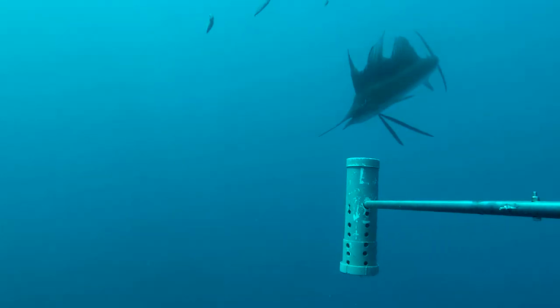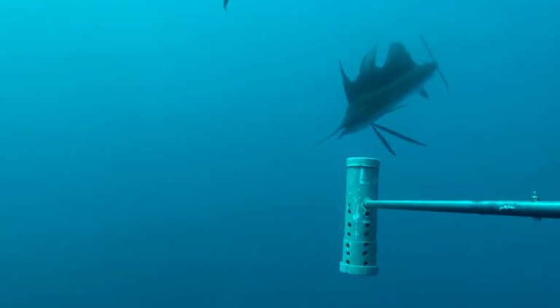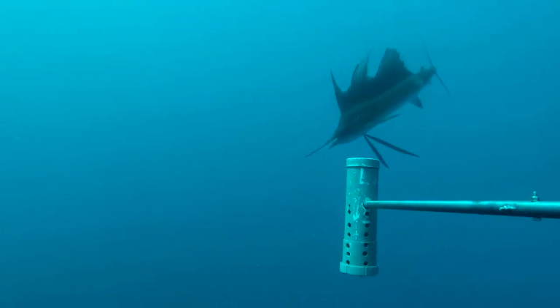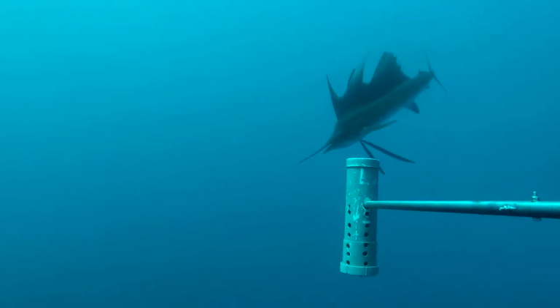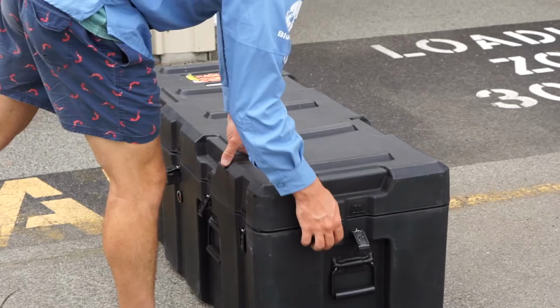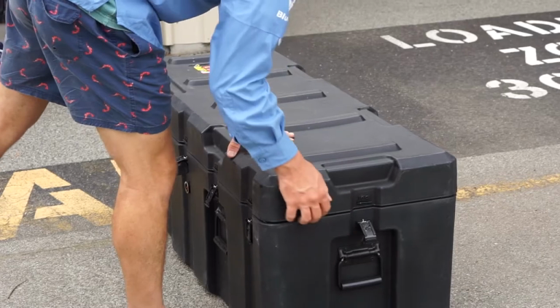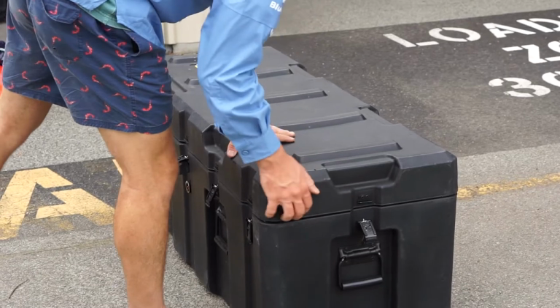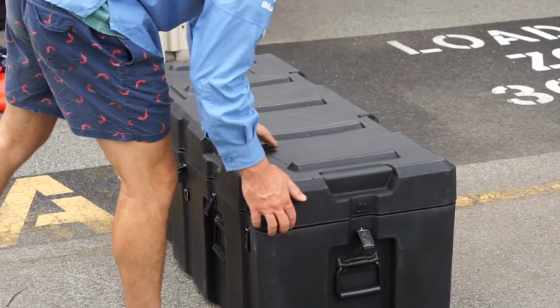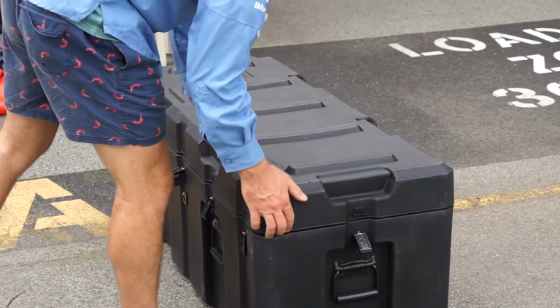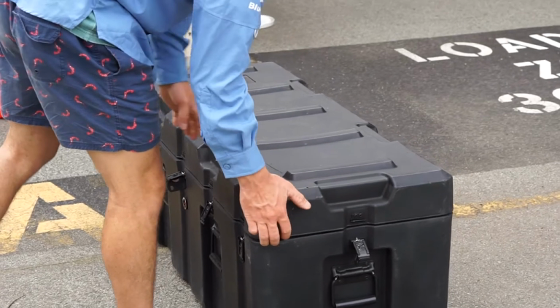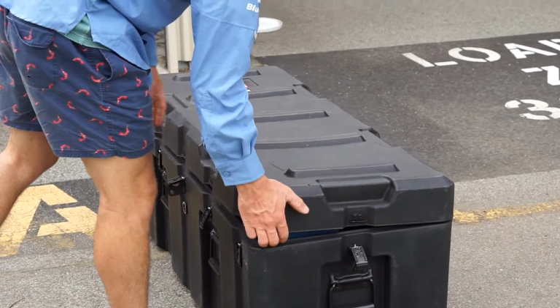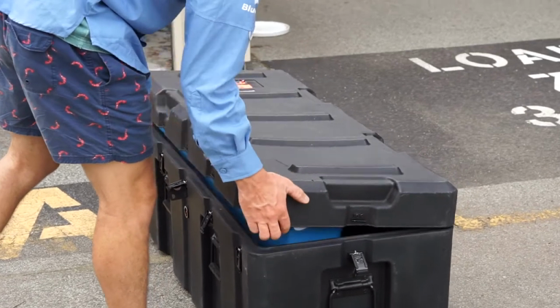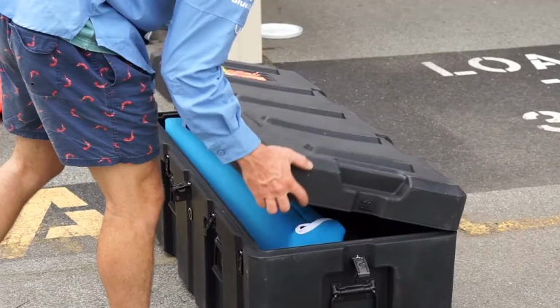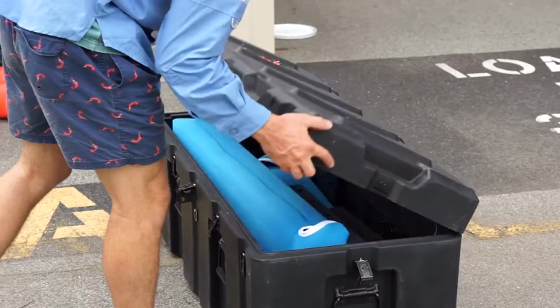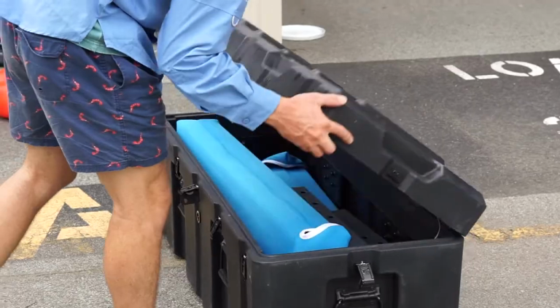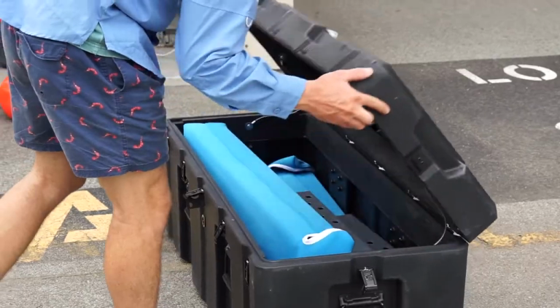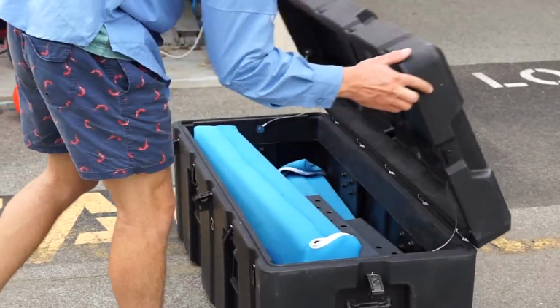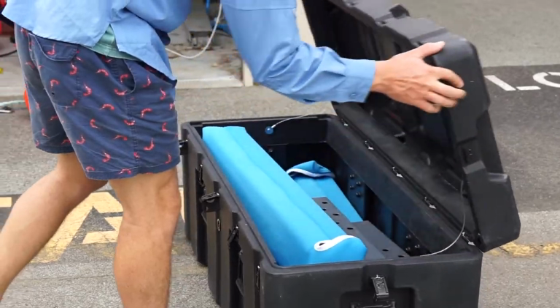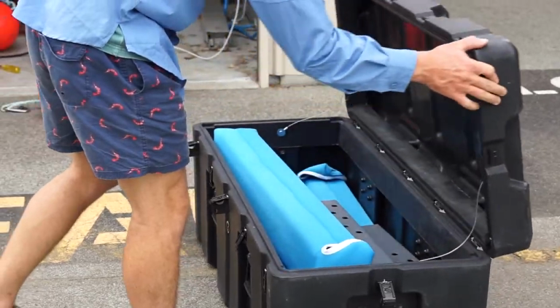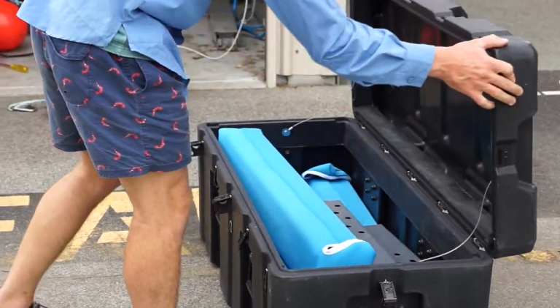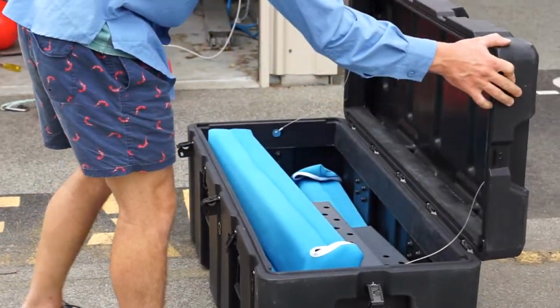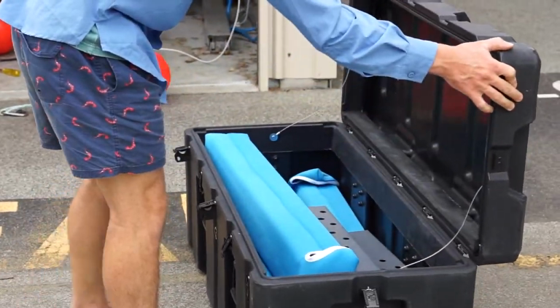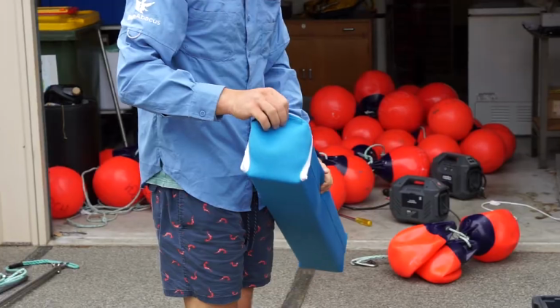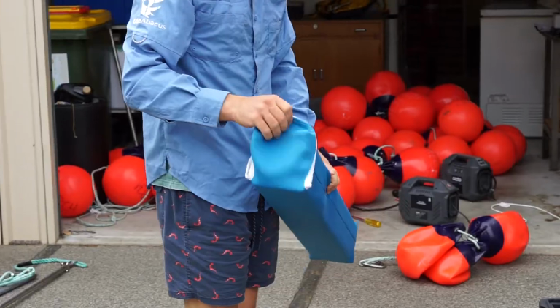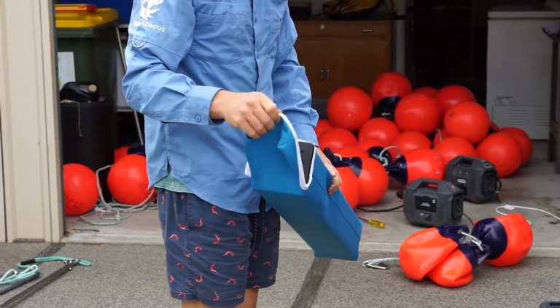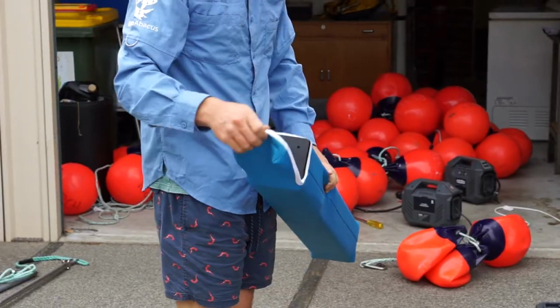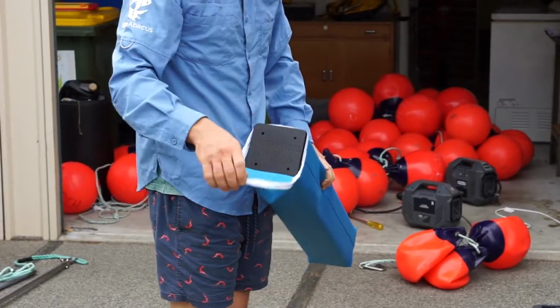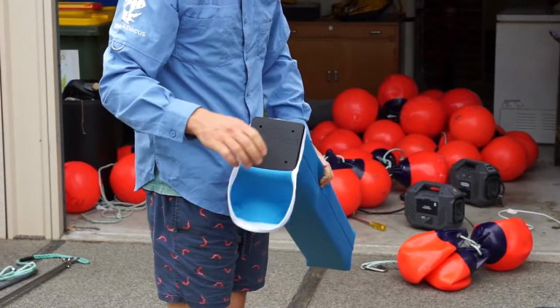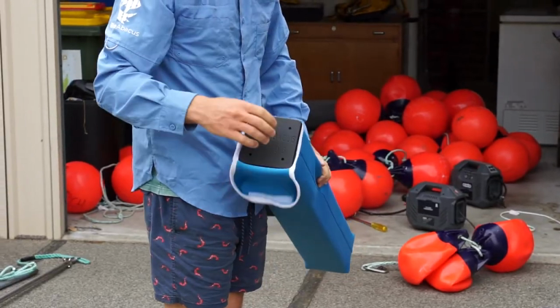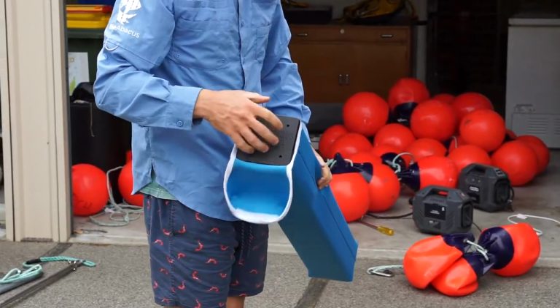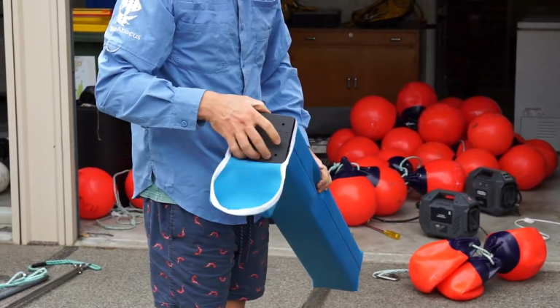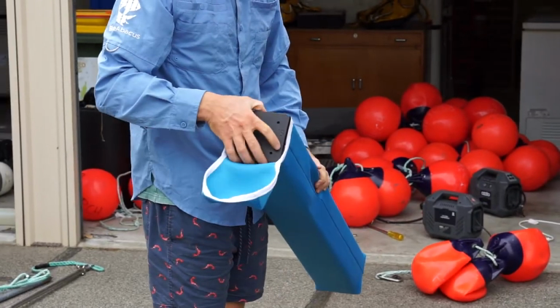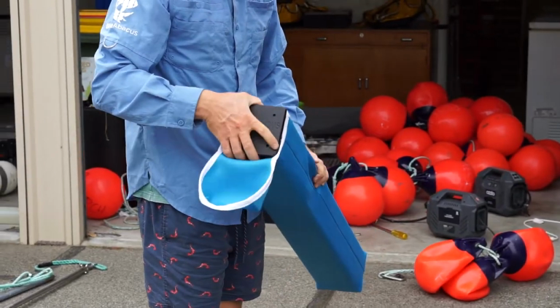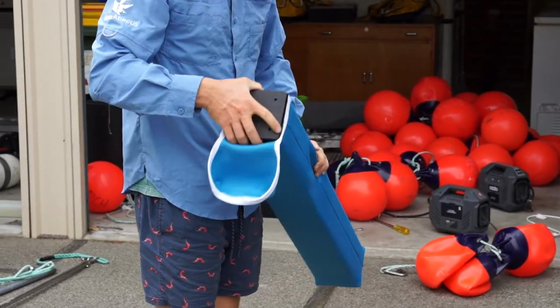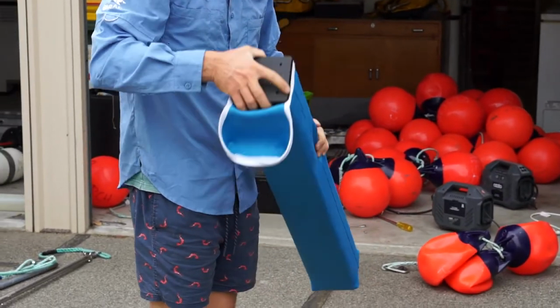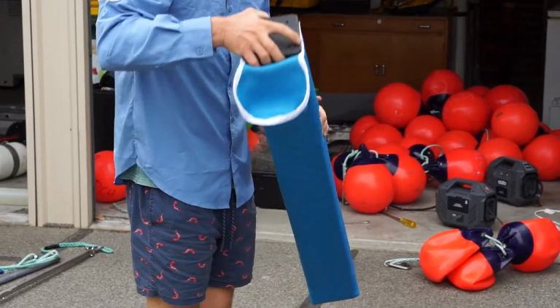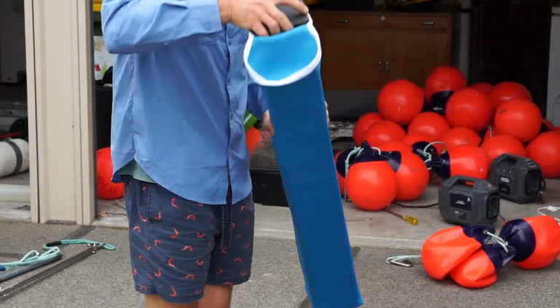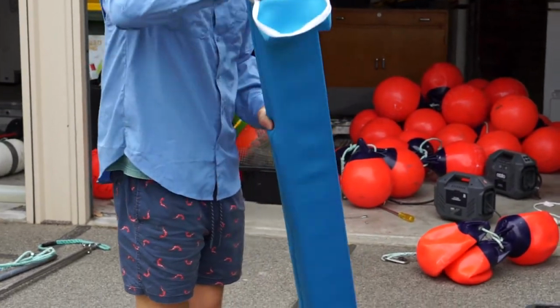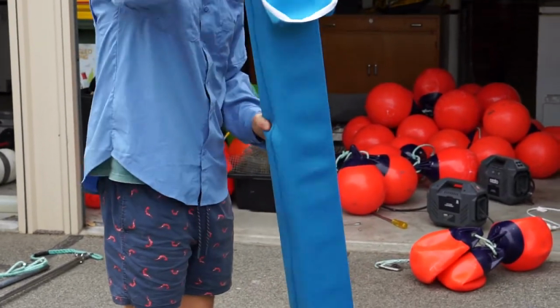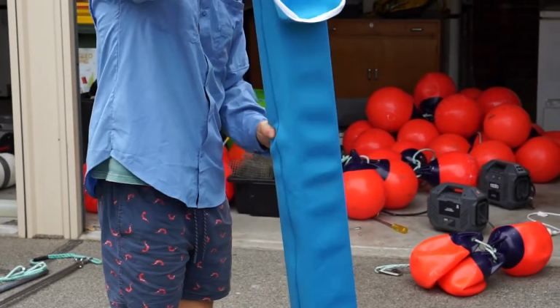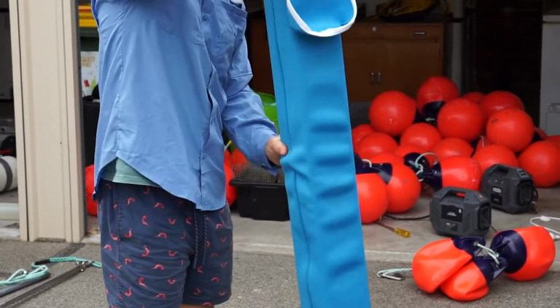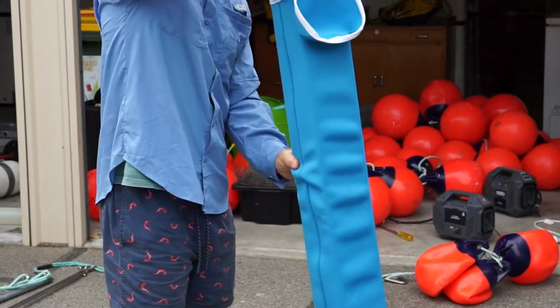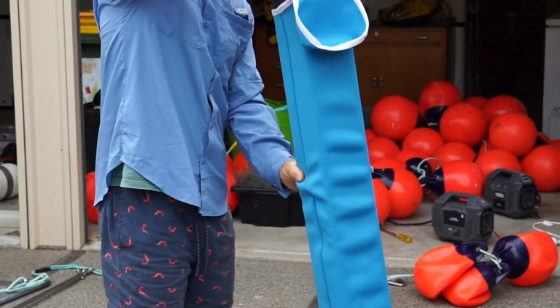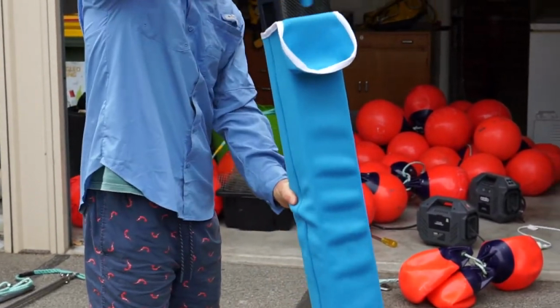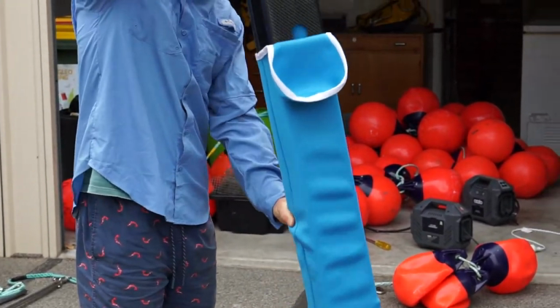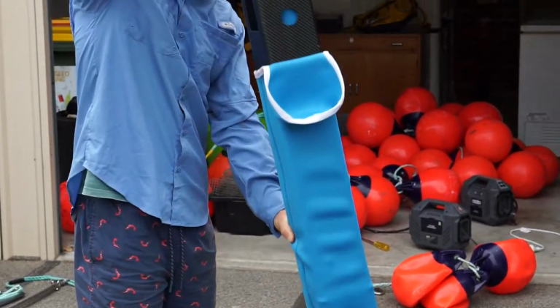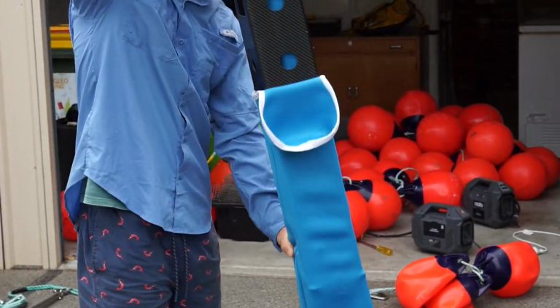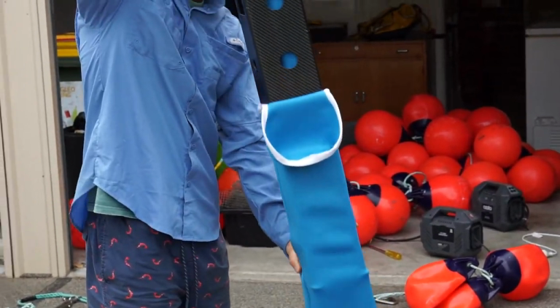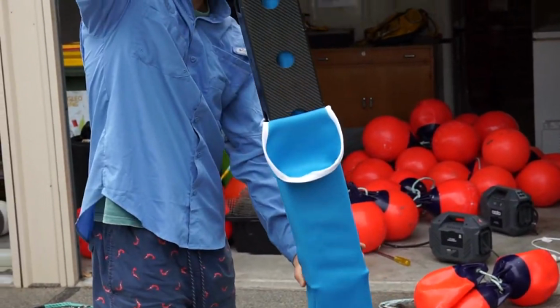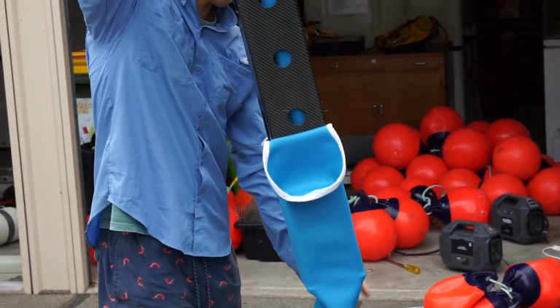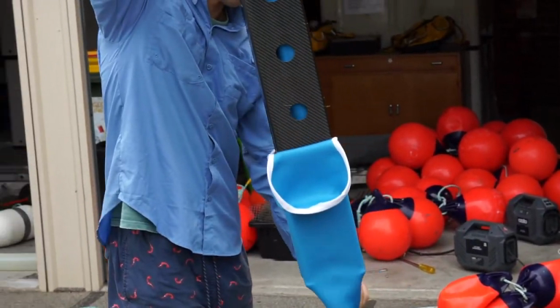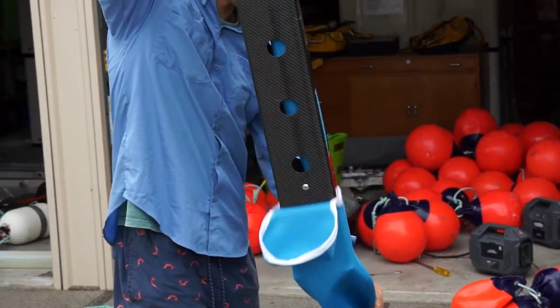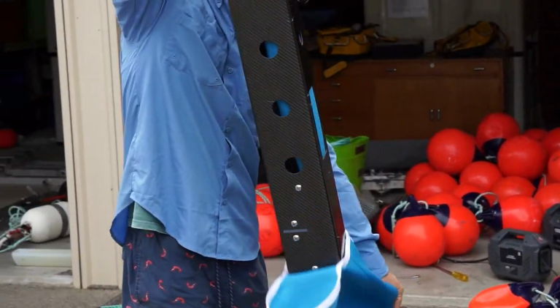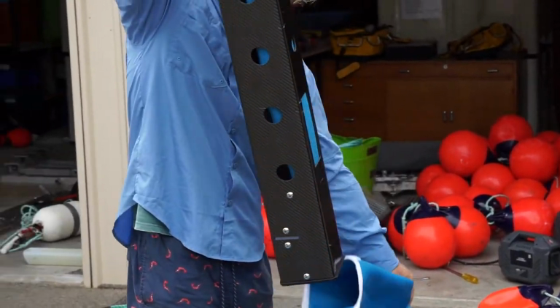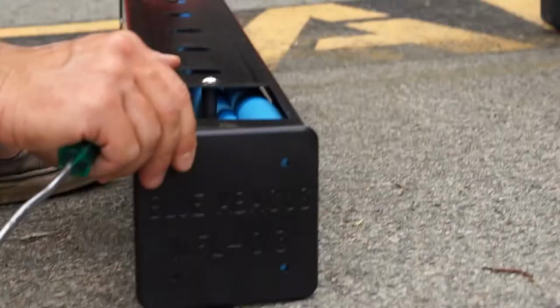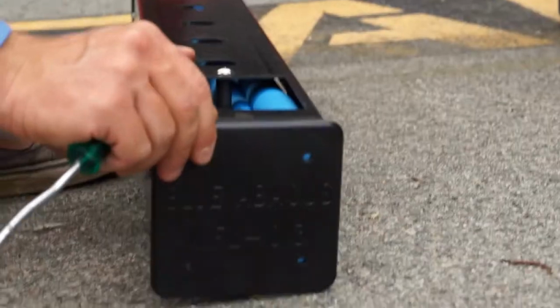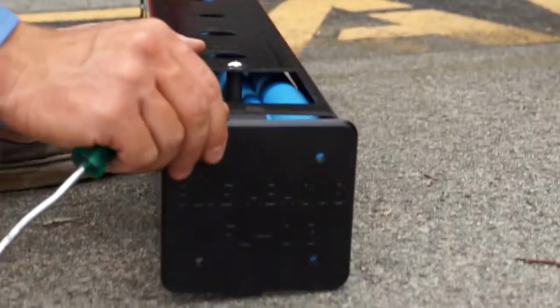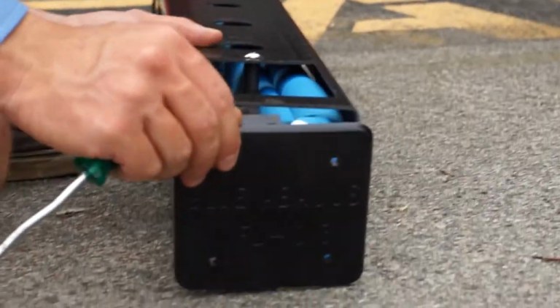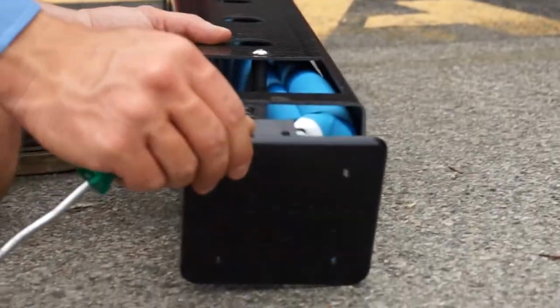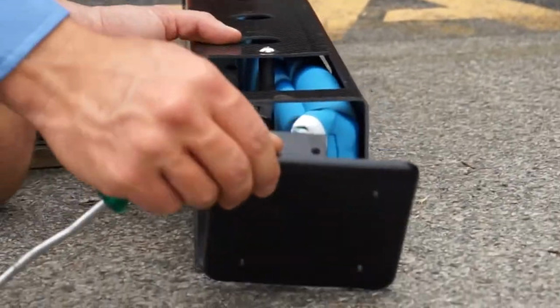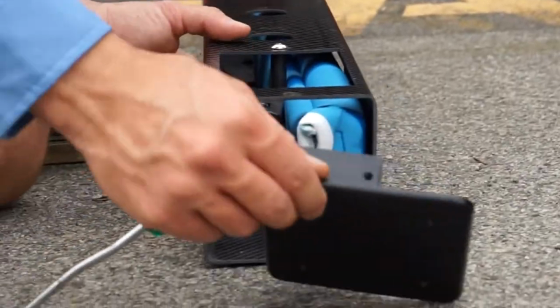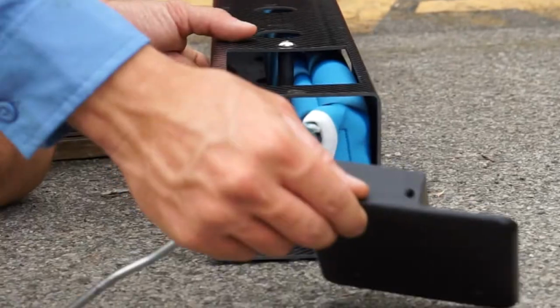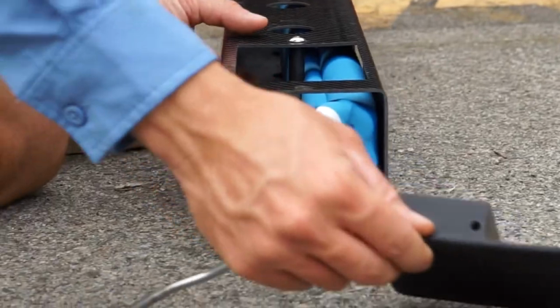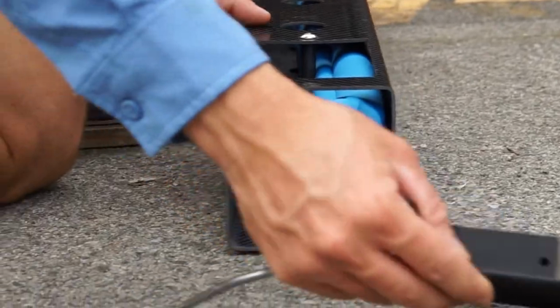The carbon fiber means that they're lightweight, so we can ship them anywhere around the world, and it also means that they're easy to use.